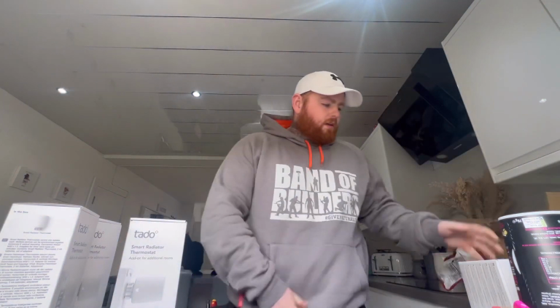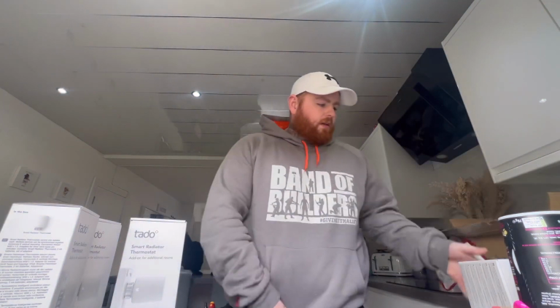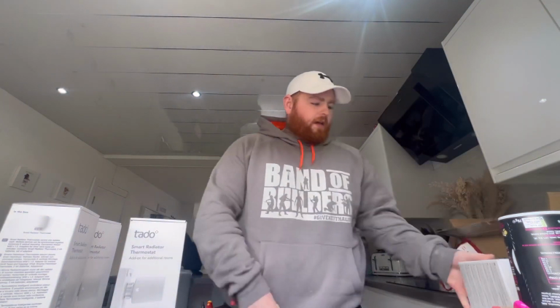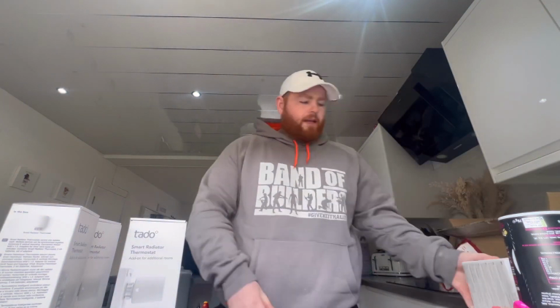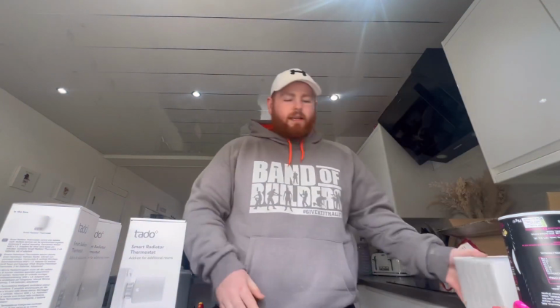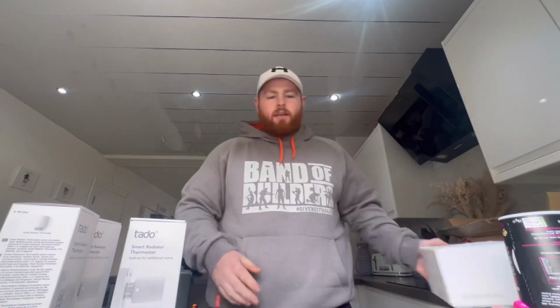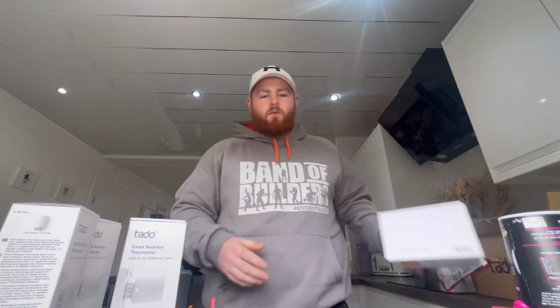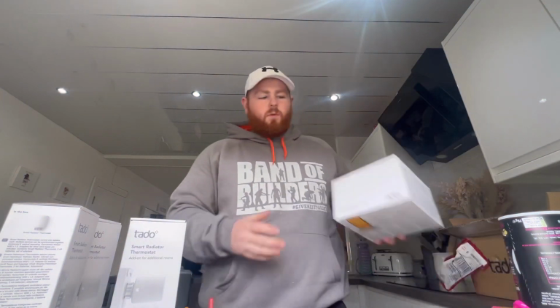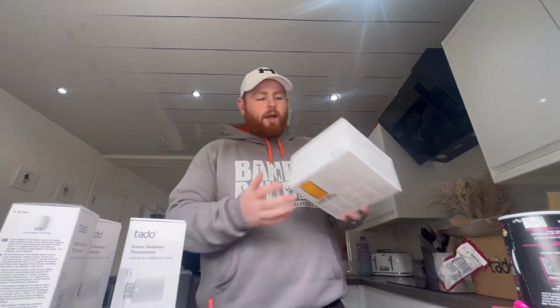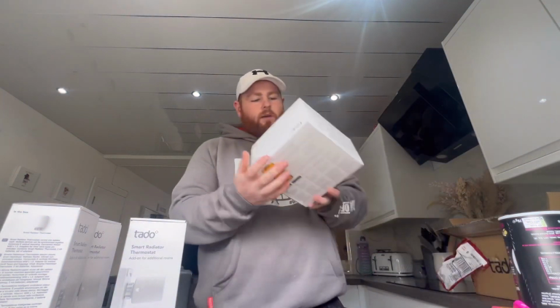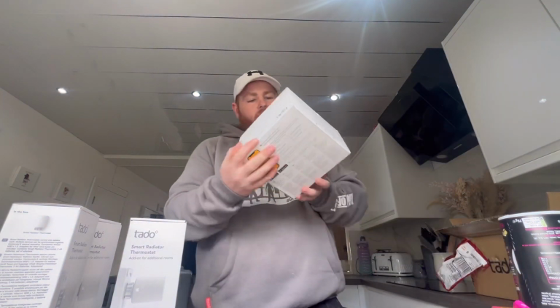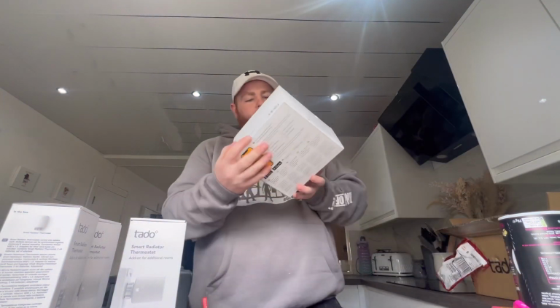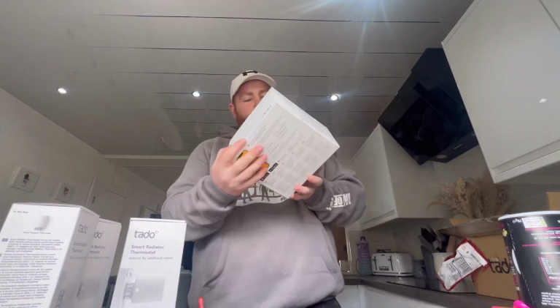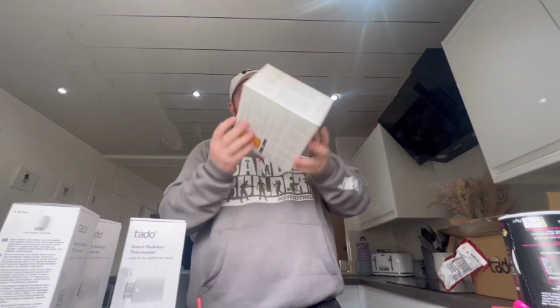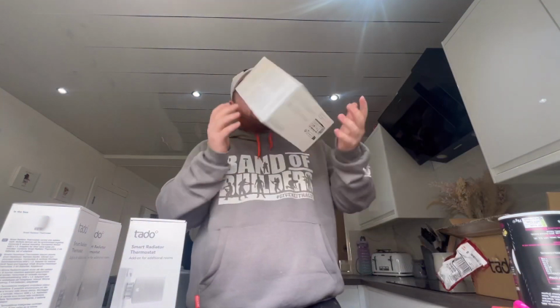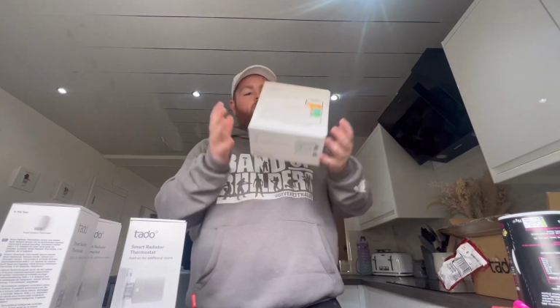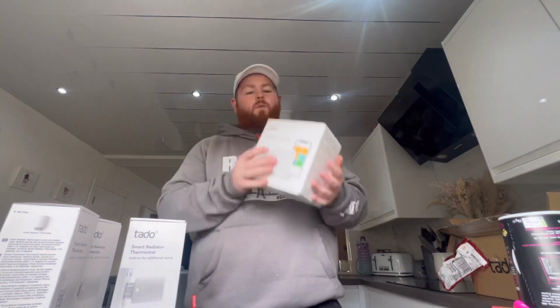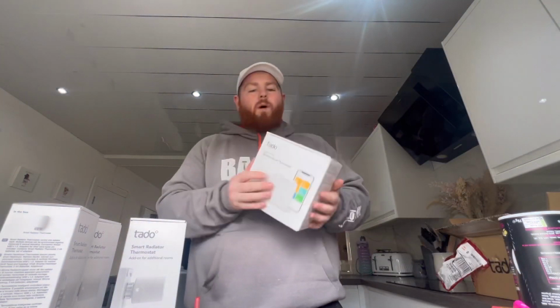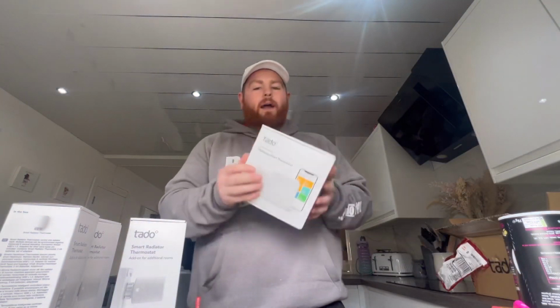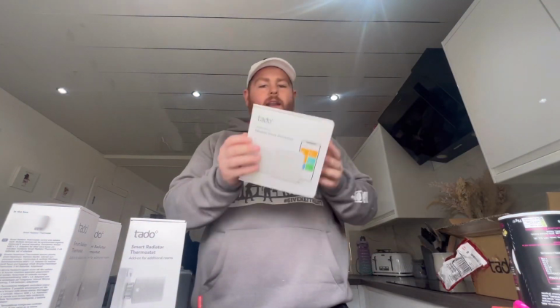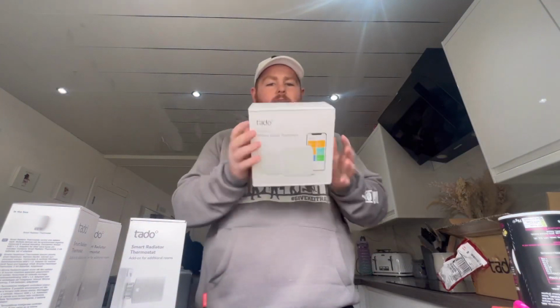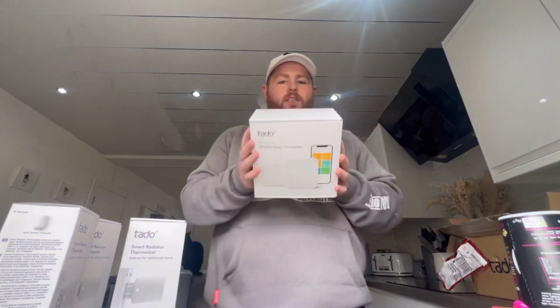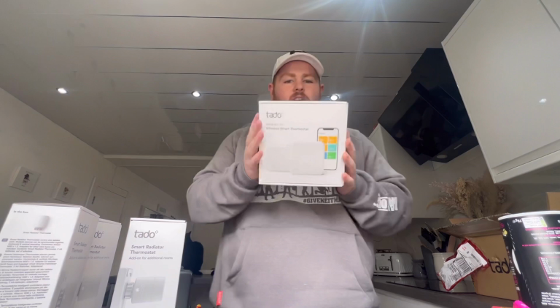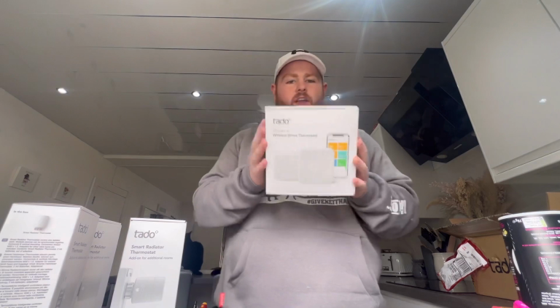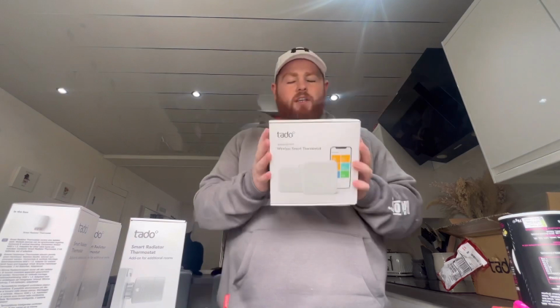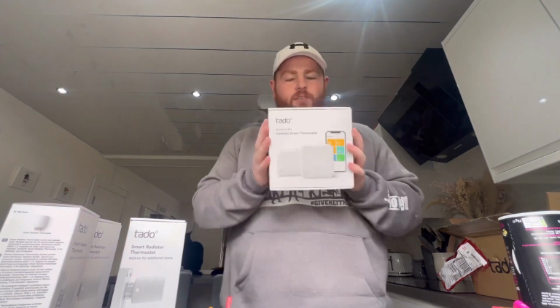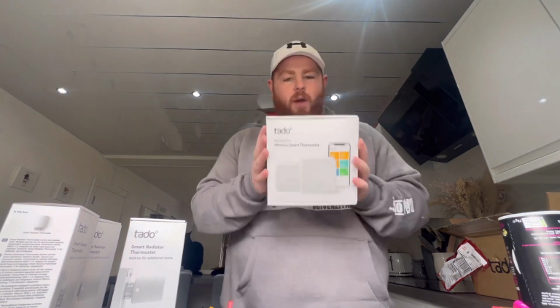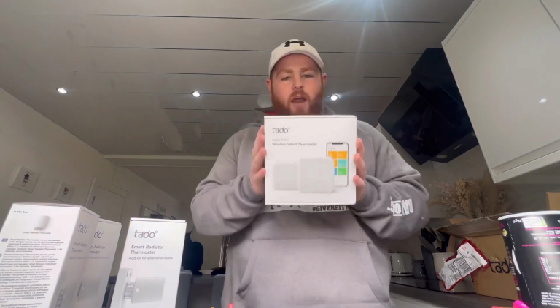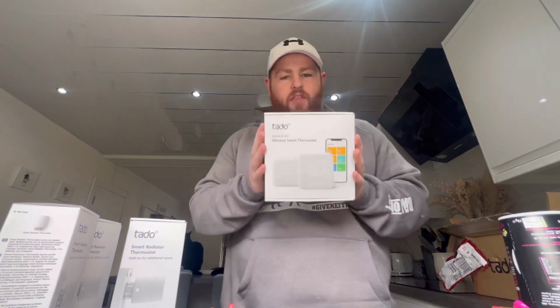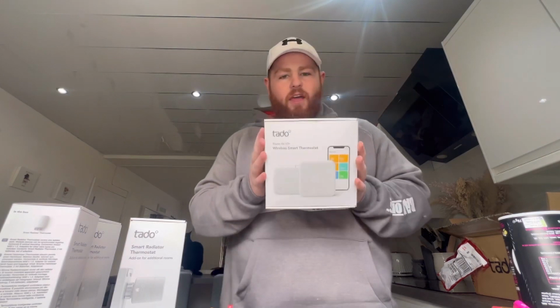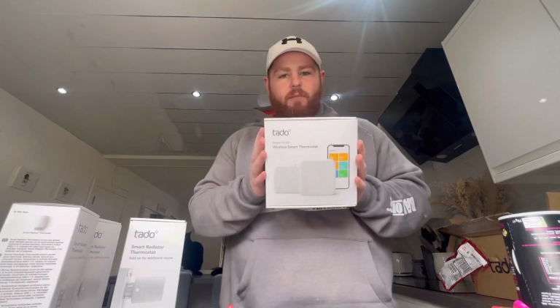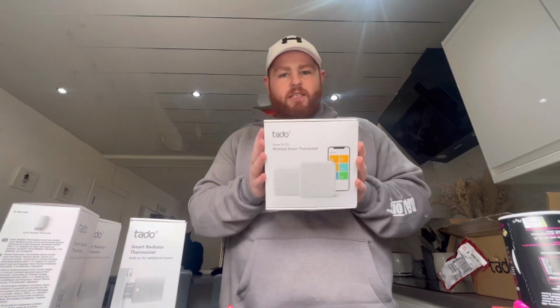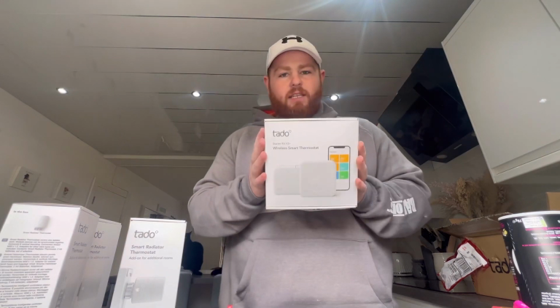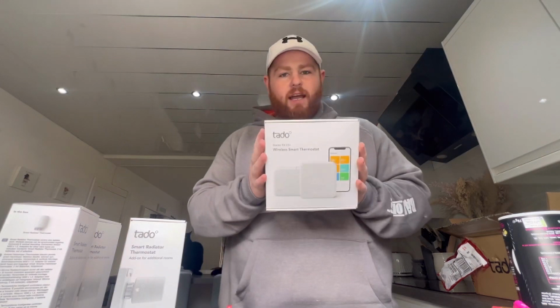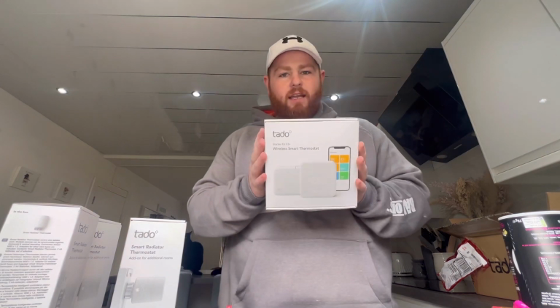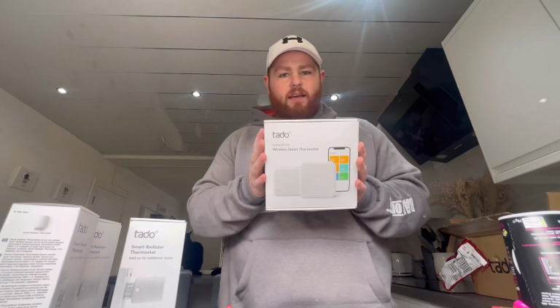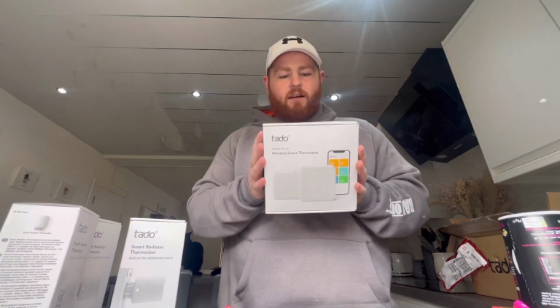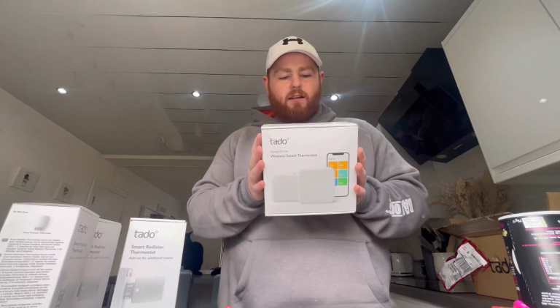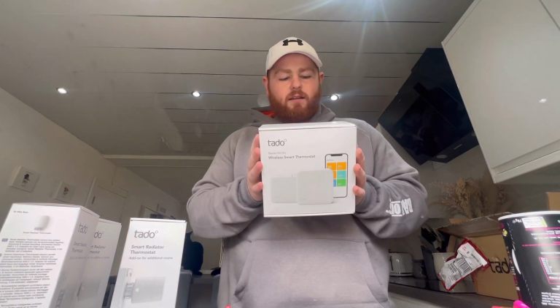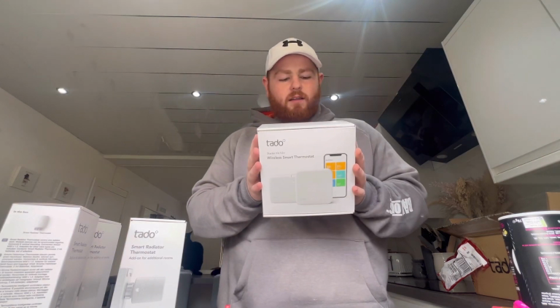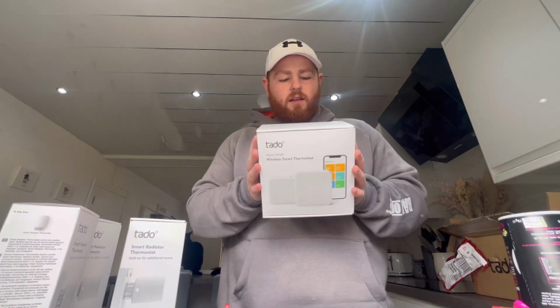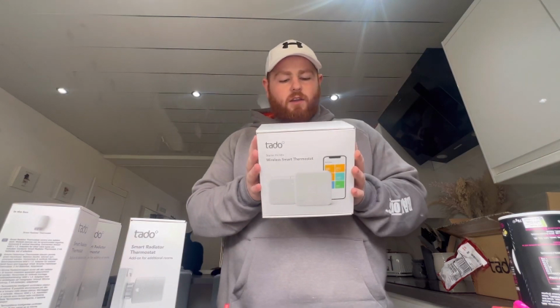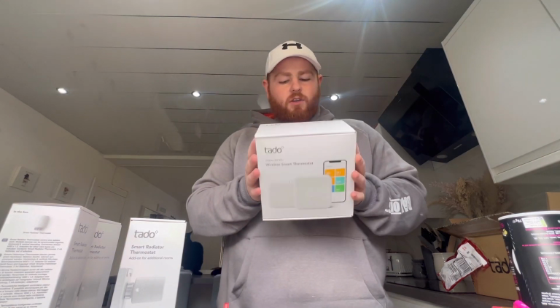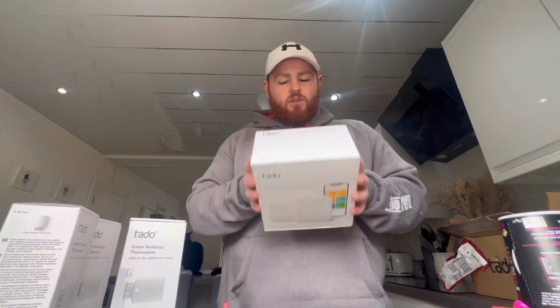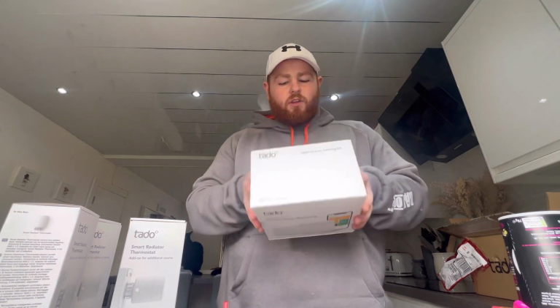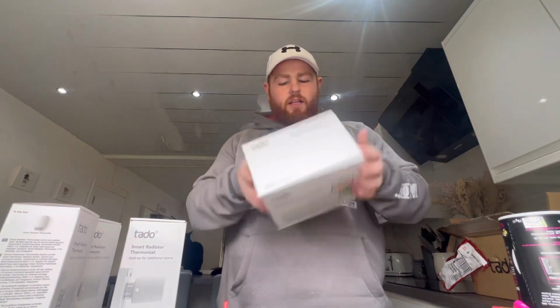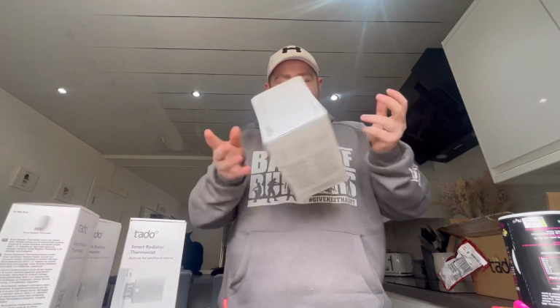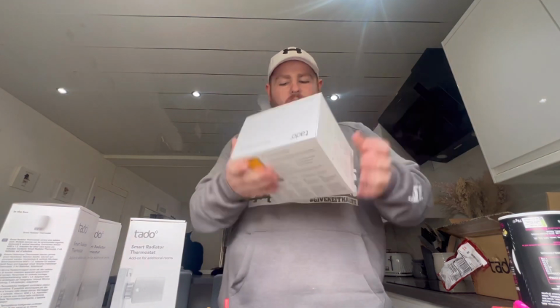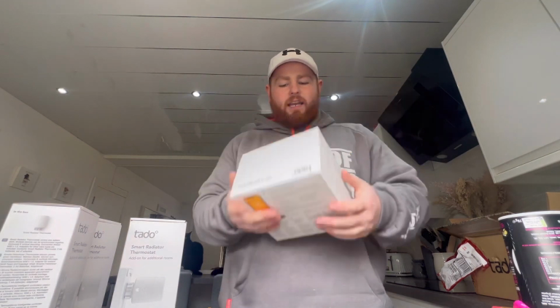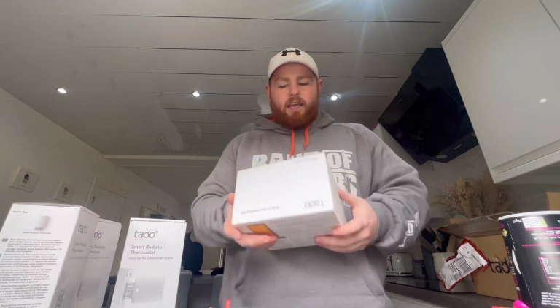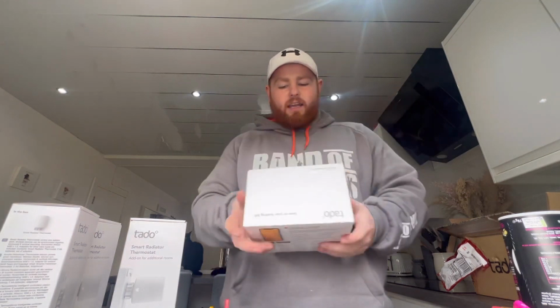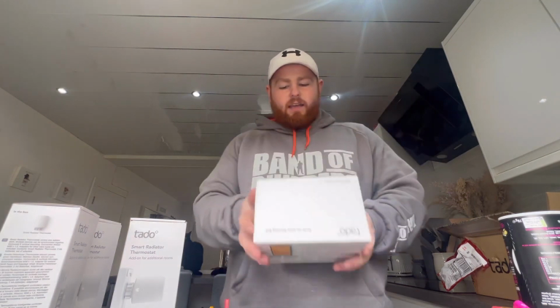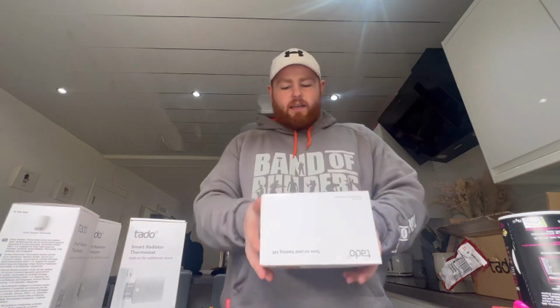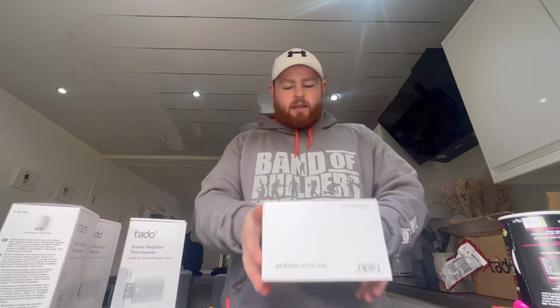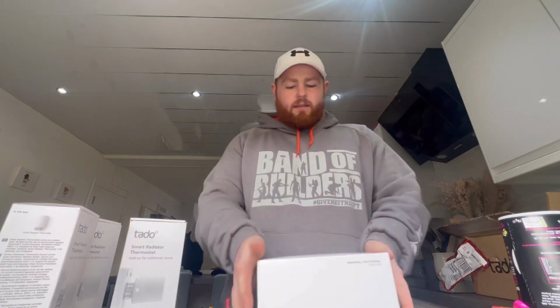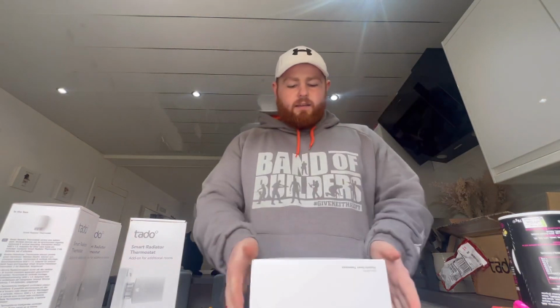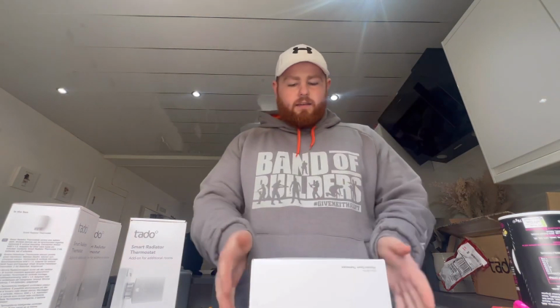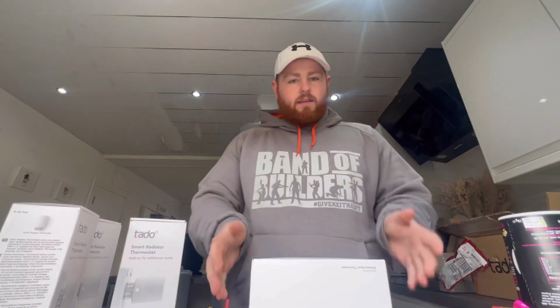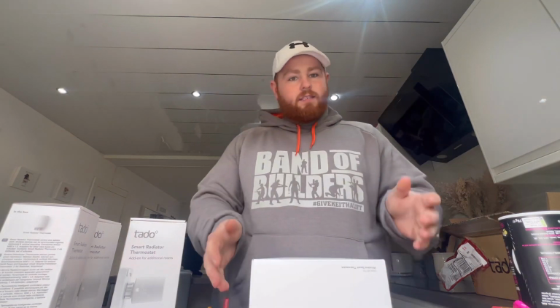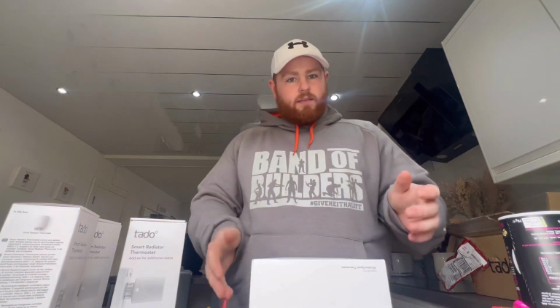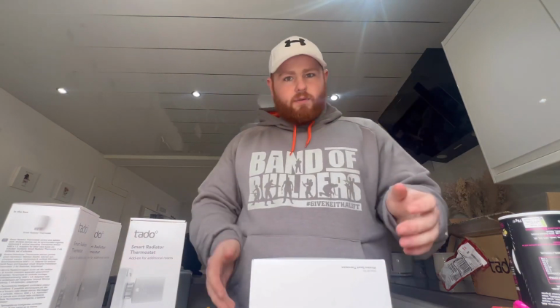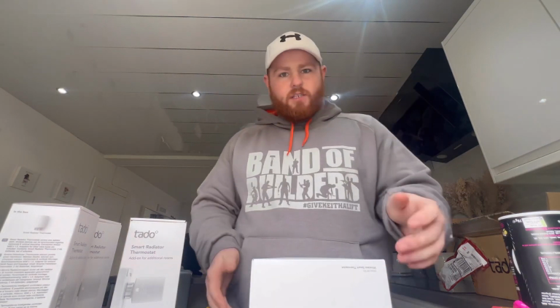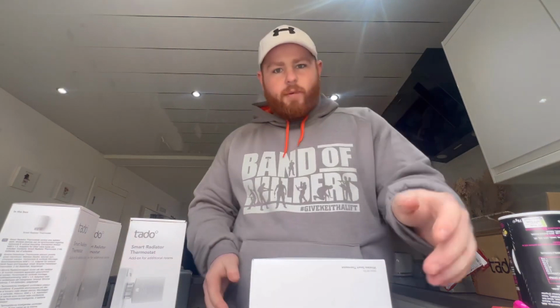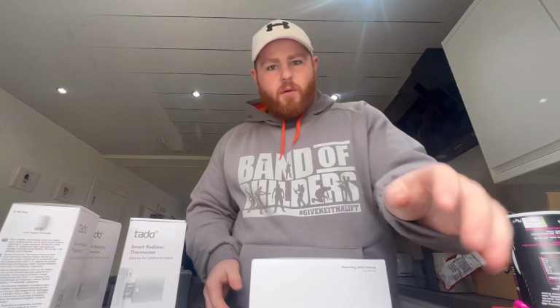And then what else they've sent us — the Wireless Smart Thermostat. So let's get into it and see what it's about.